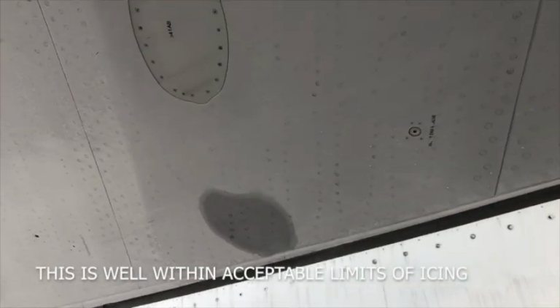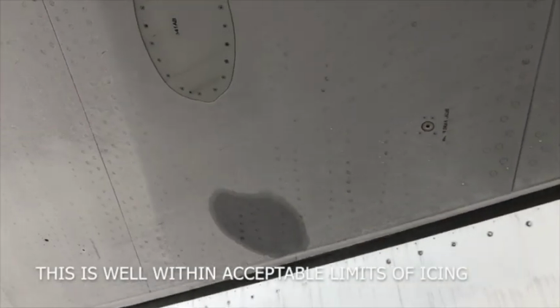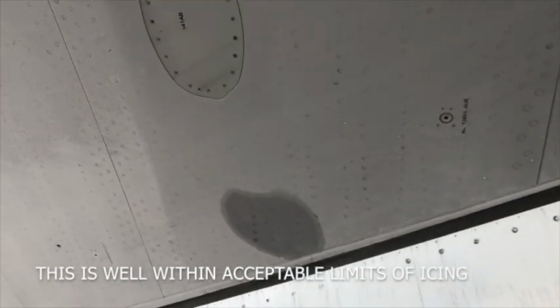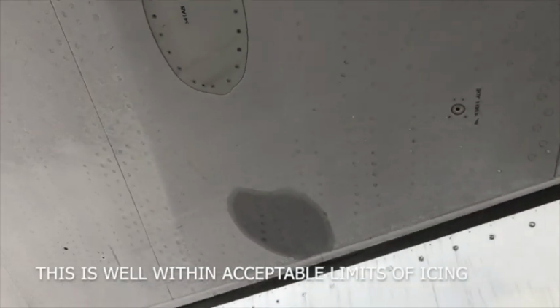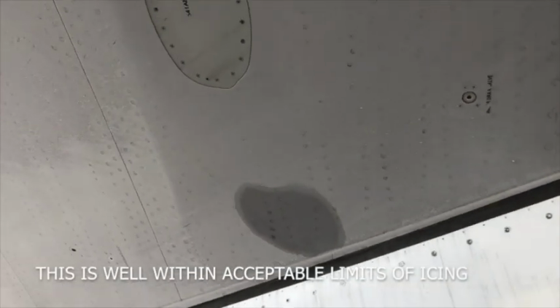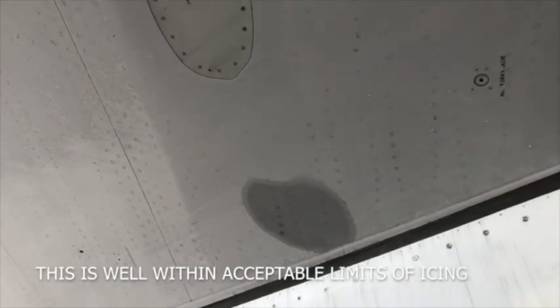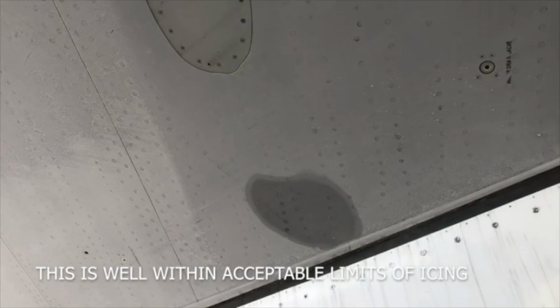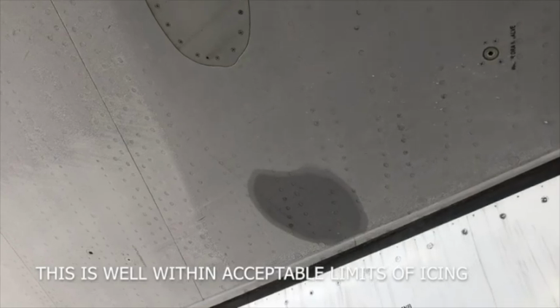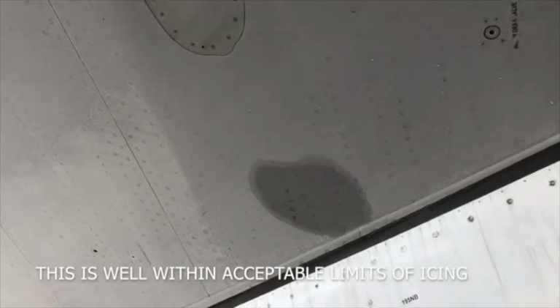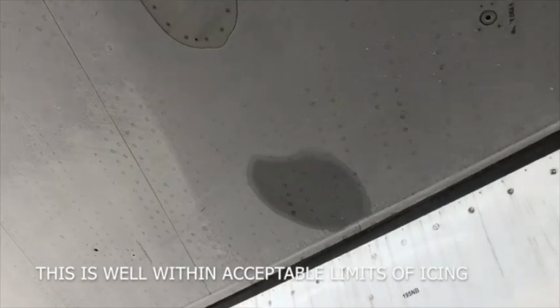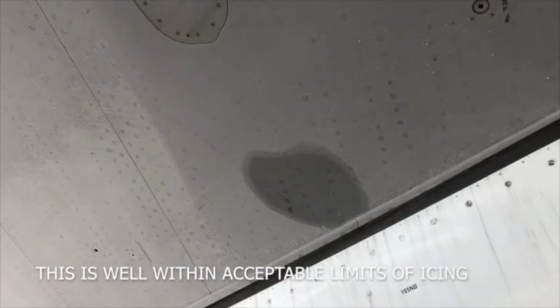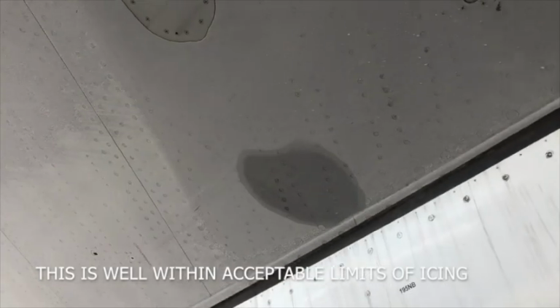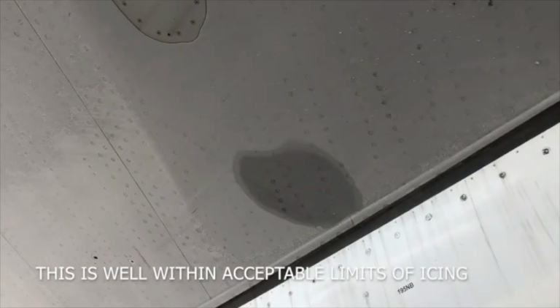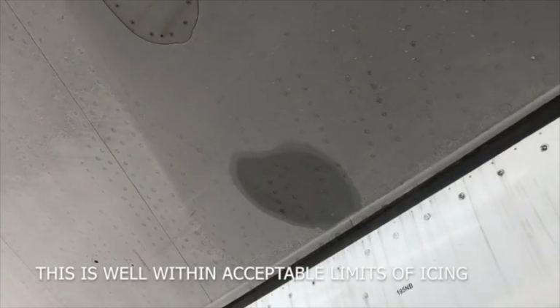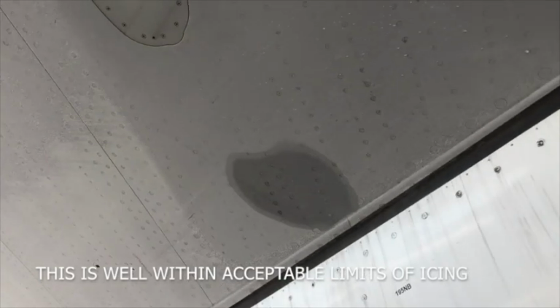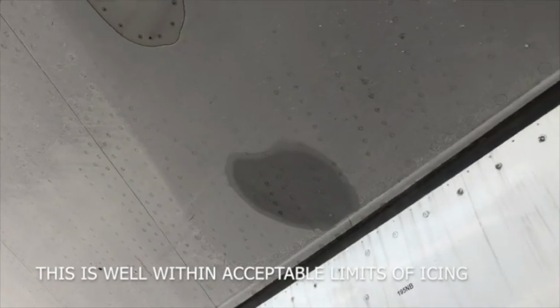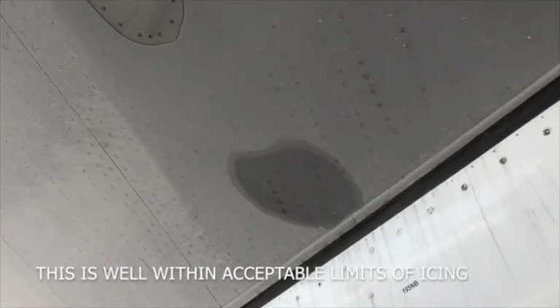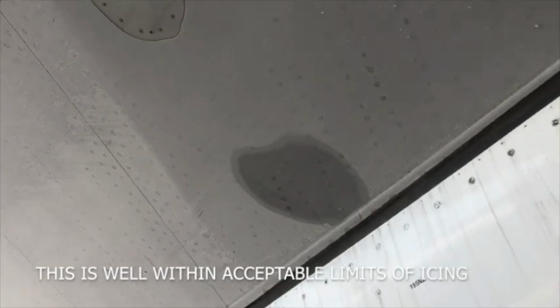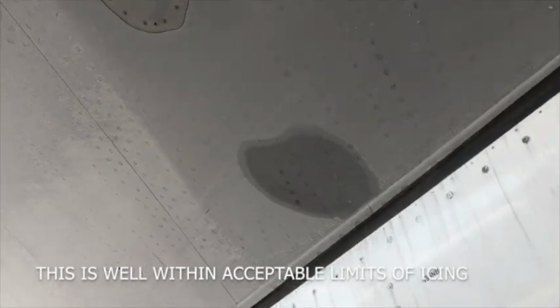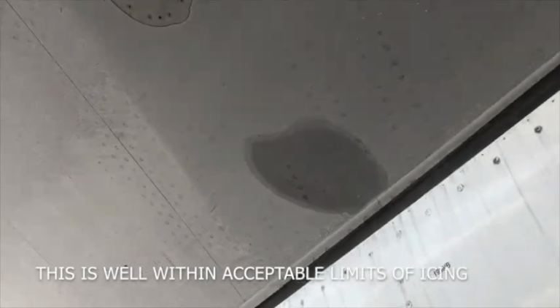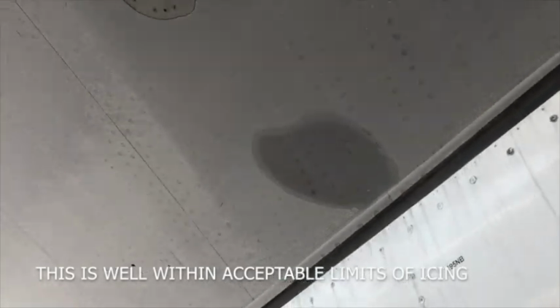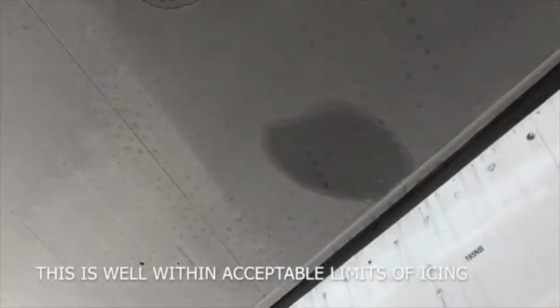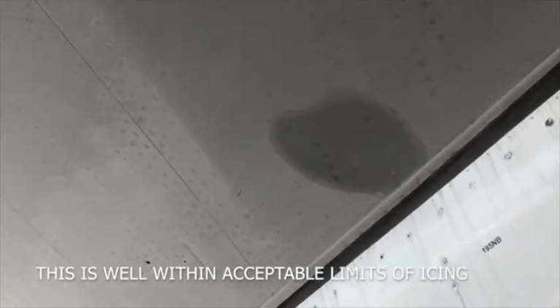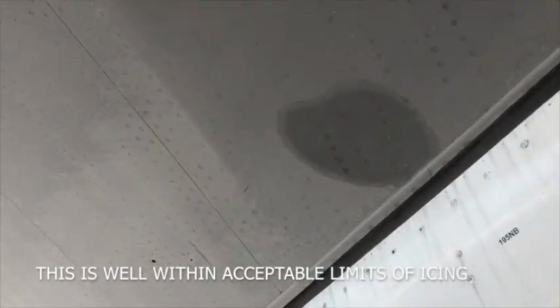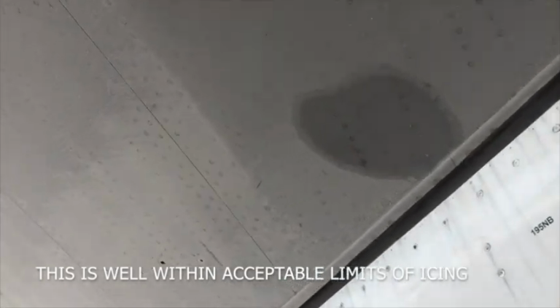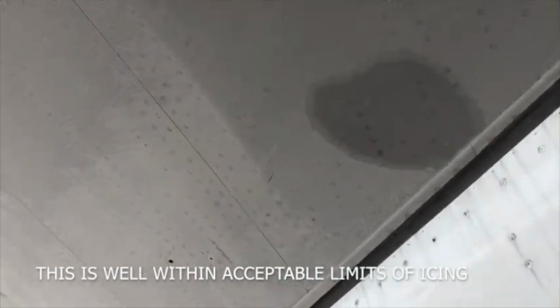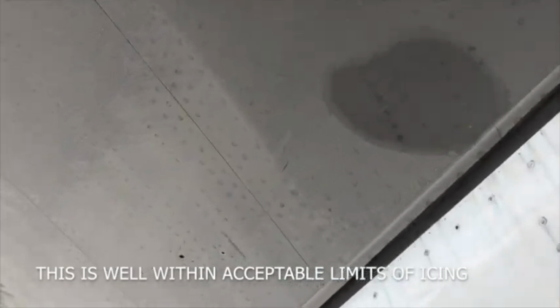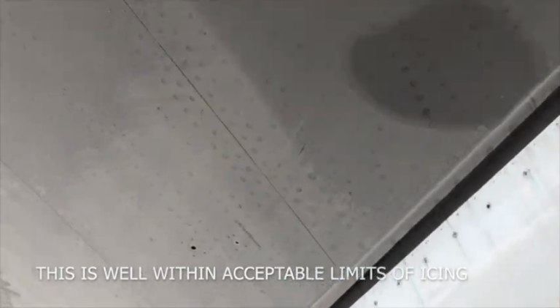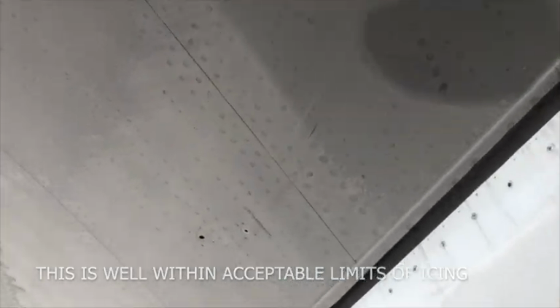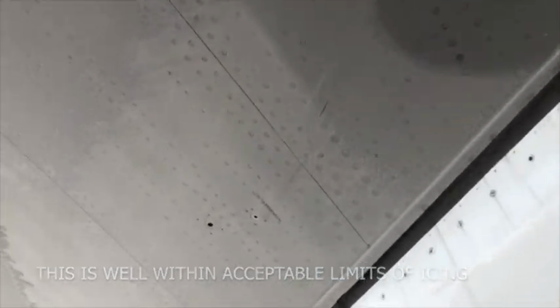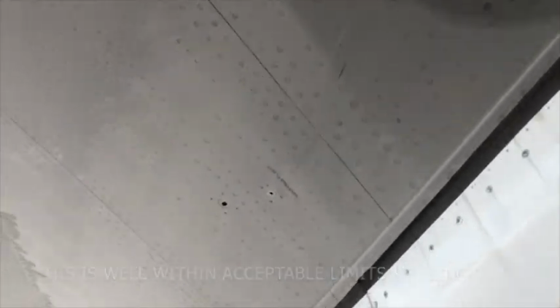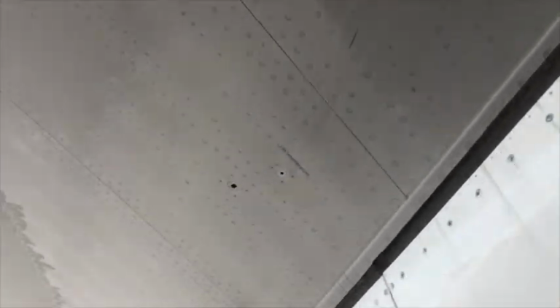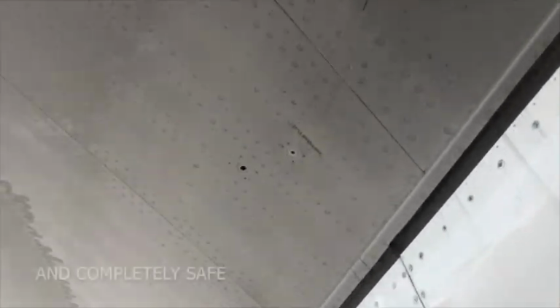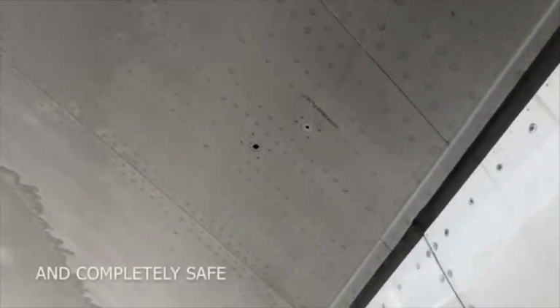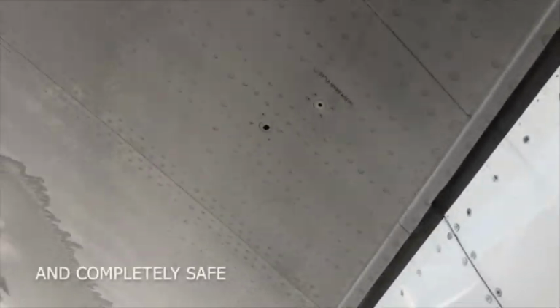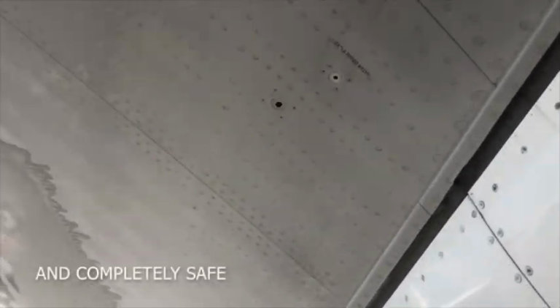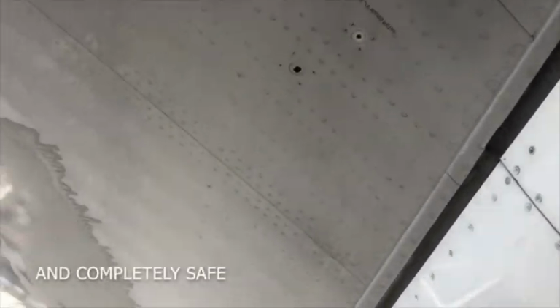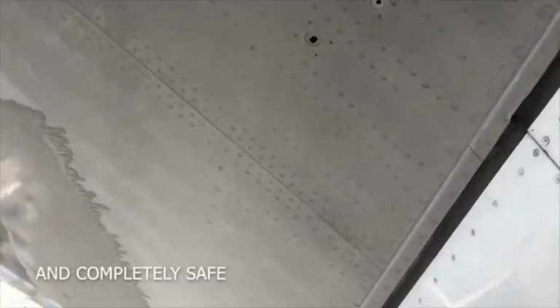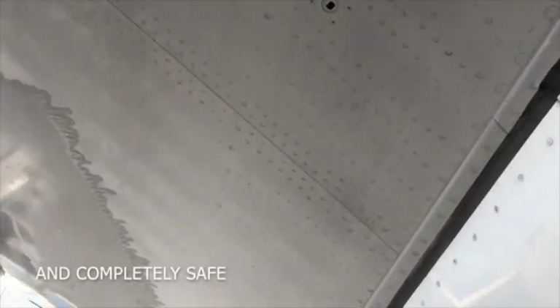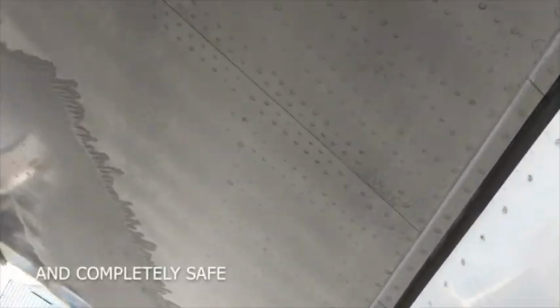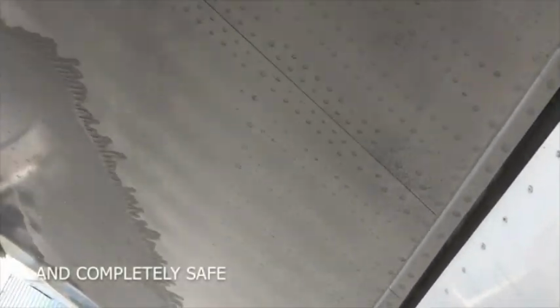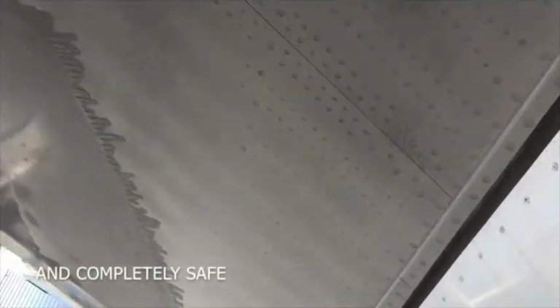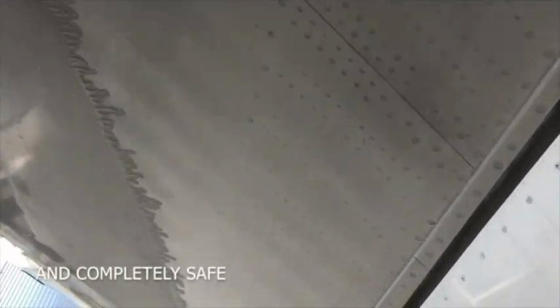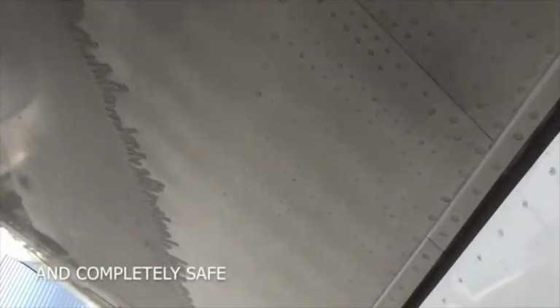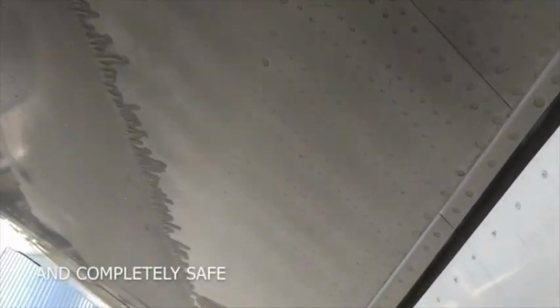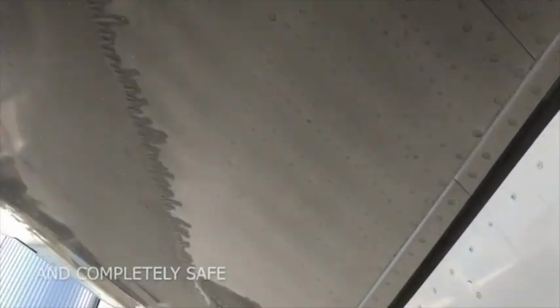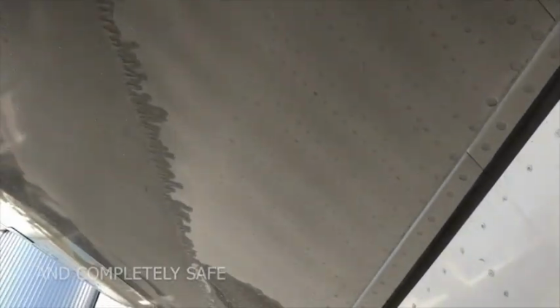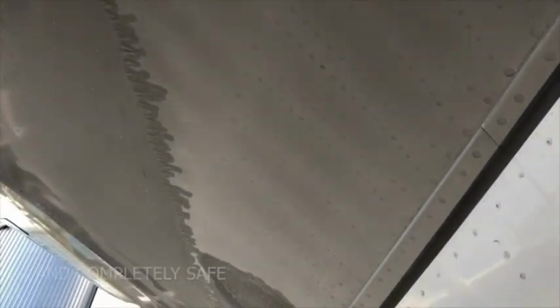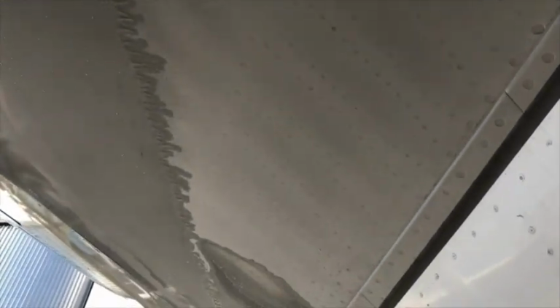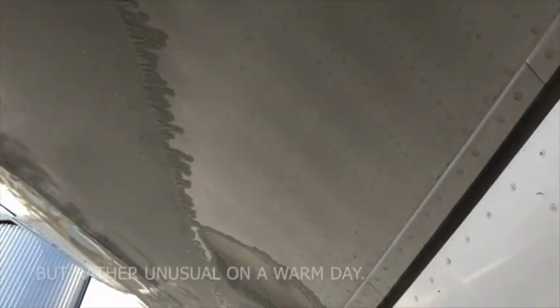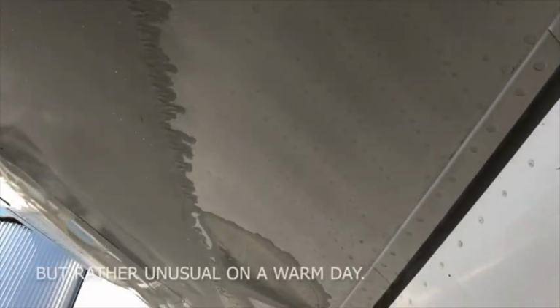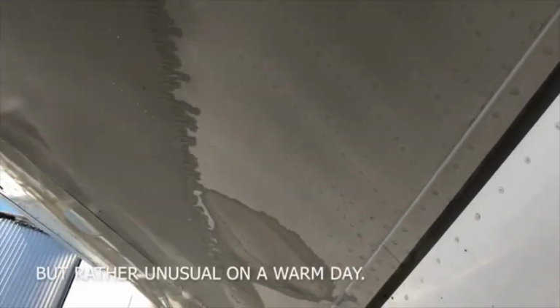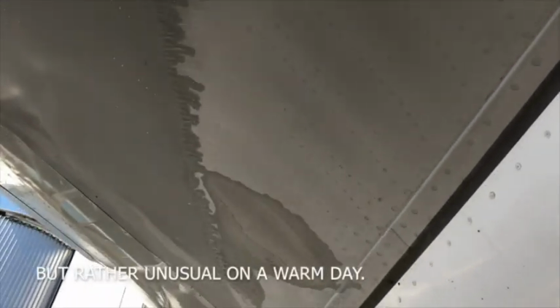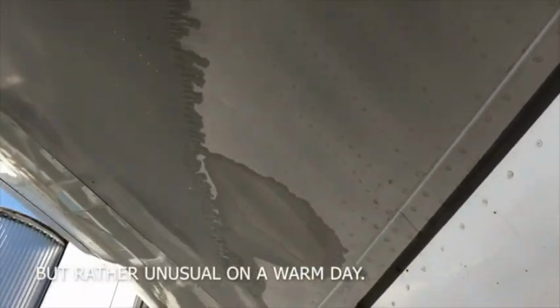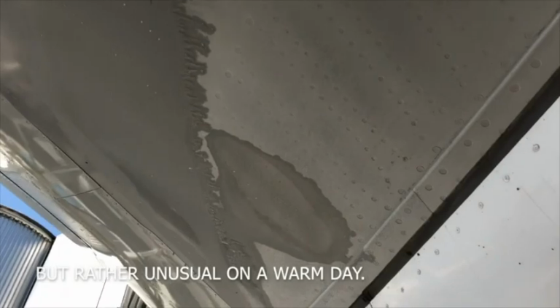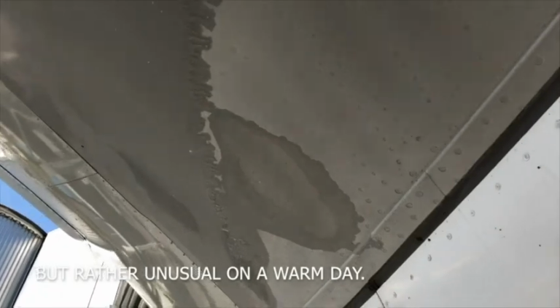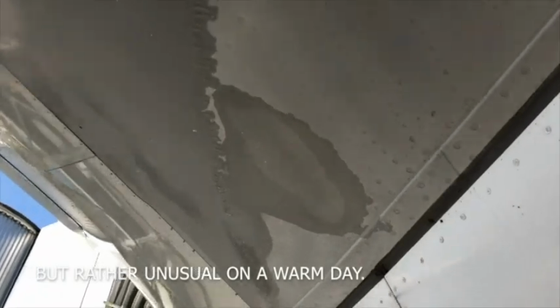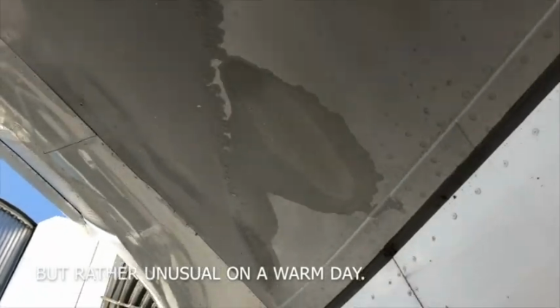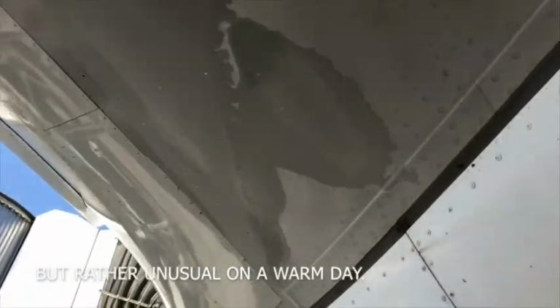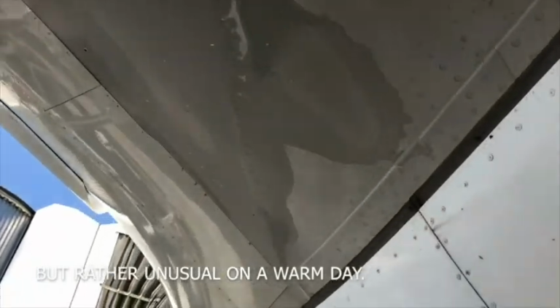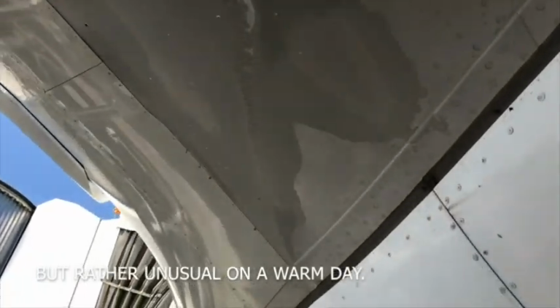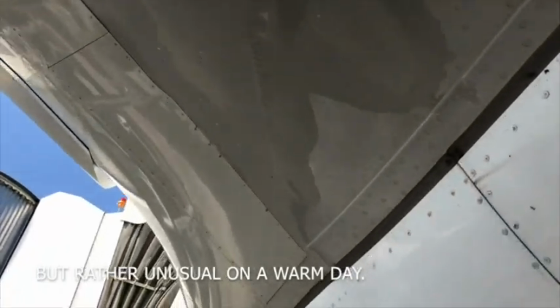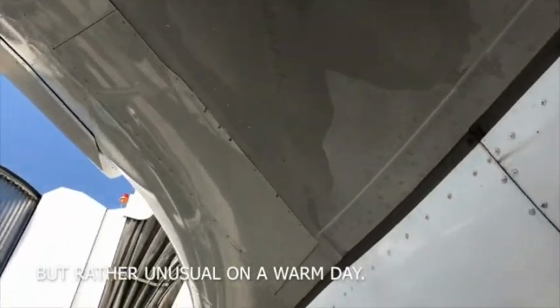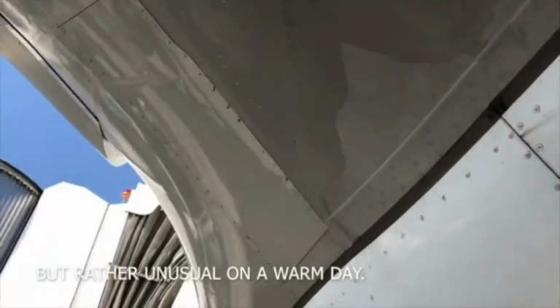This is well within the acceptable limits of icing and completely safe. However, it is rather unusual on a warm day.